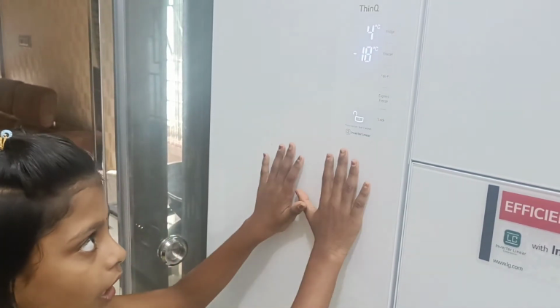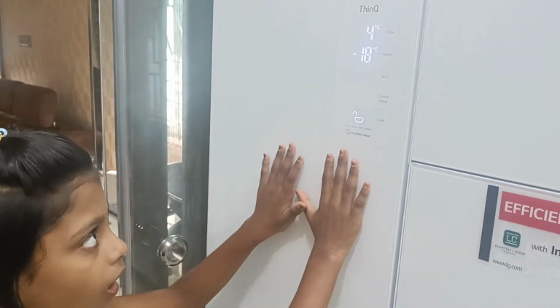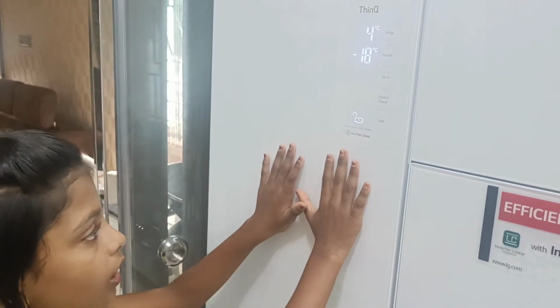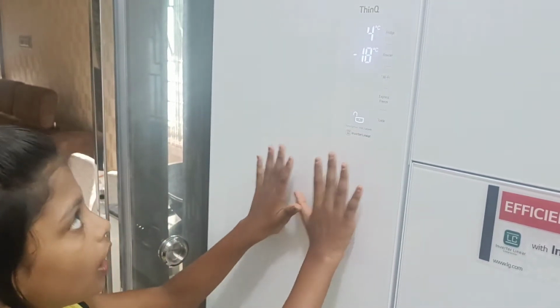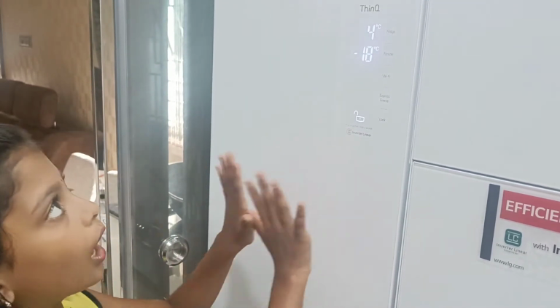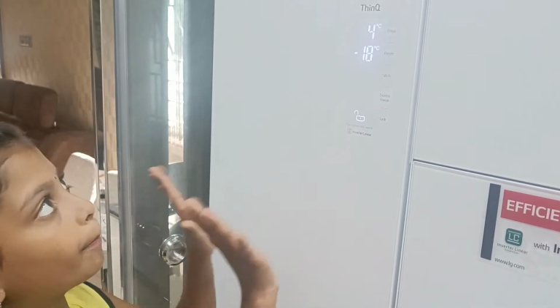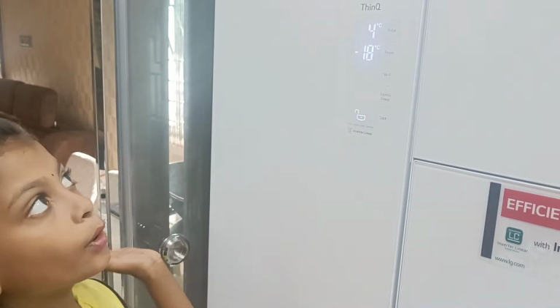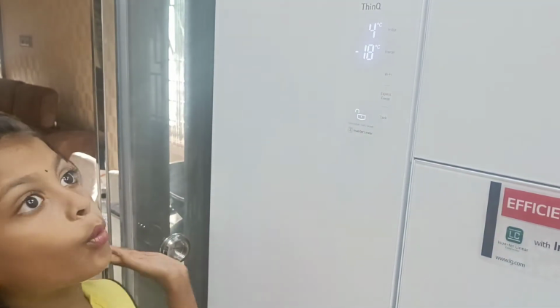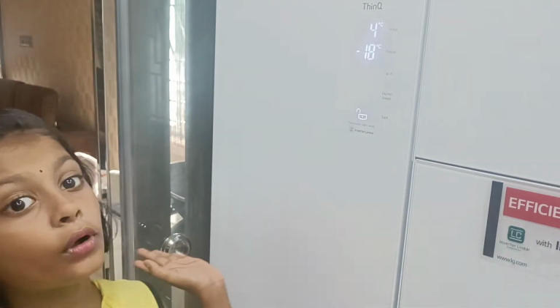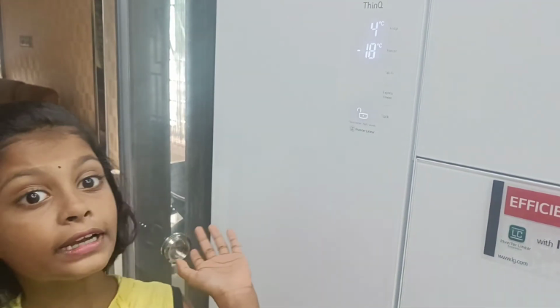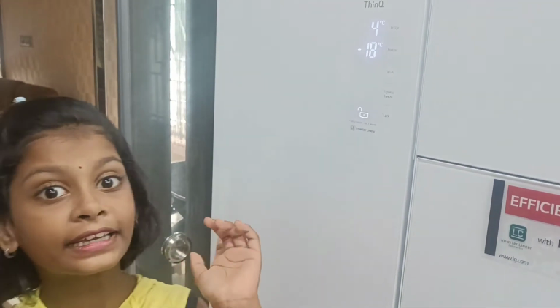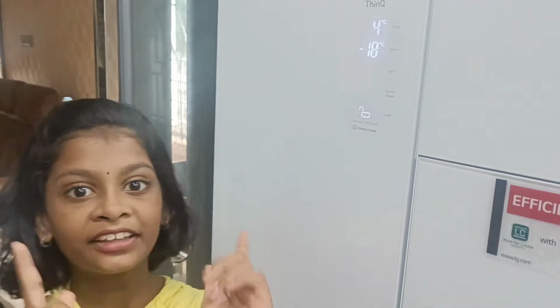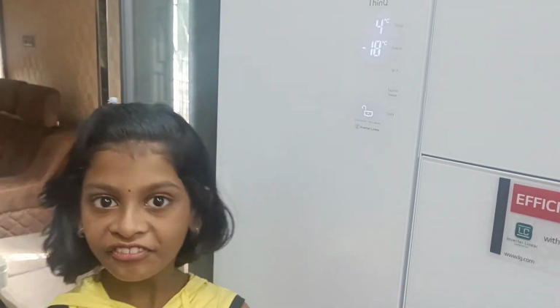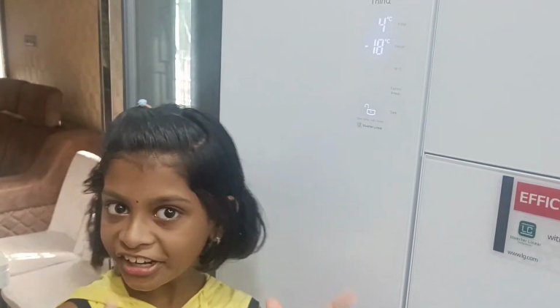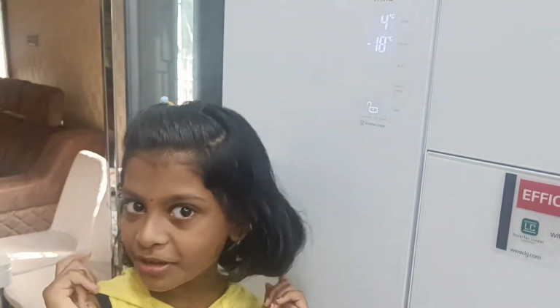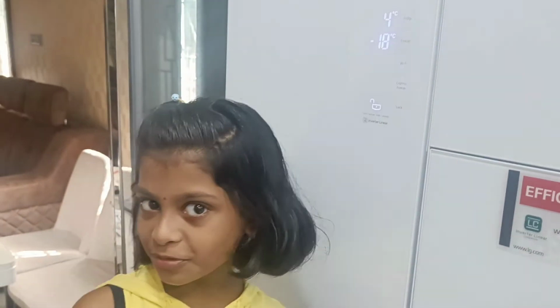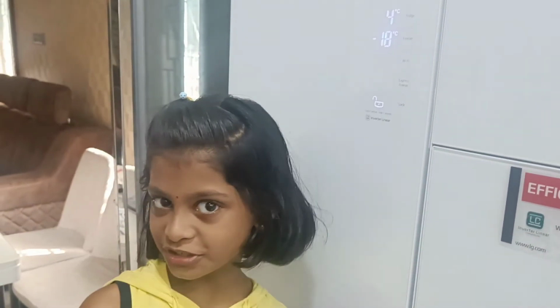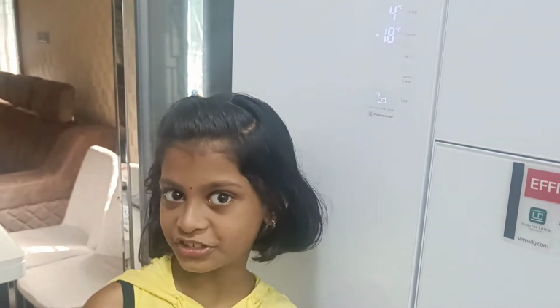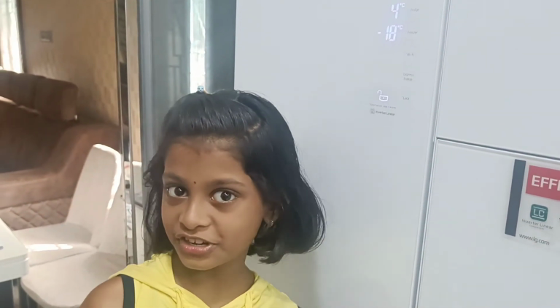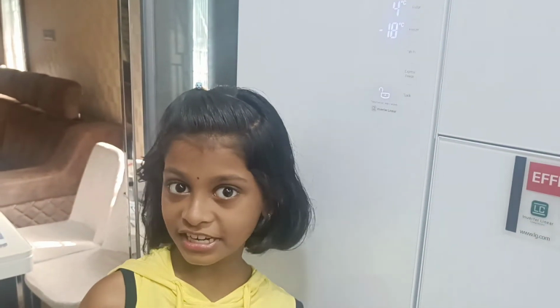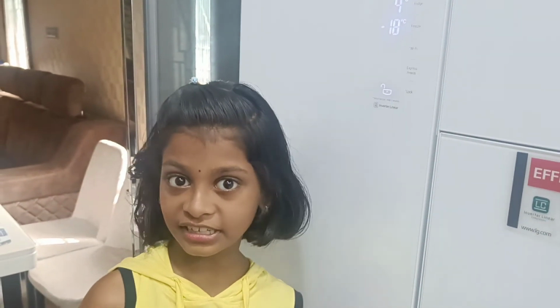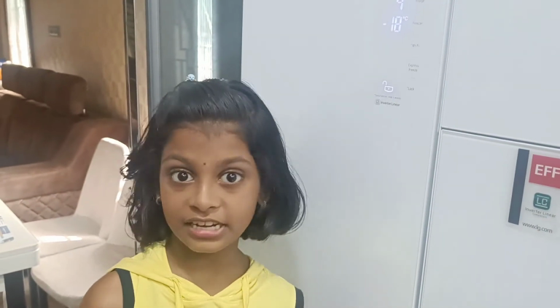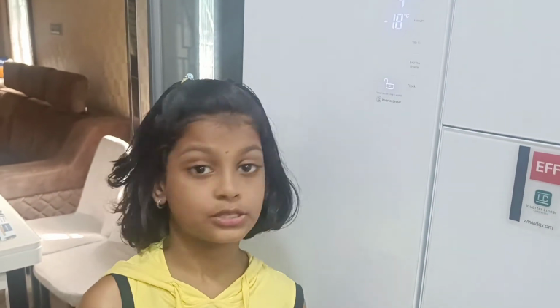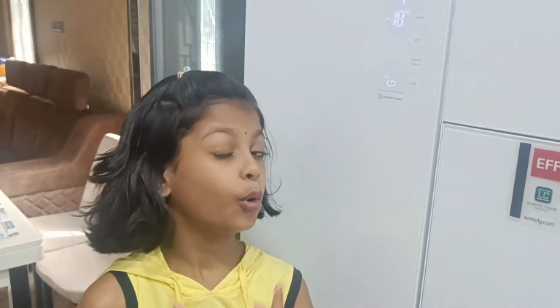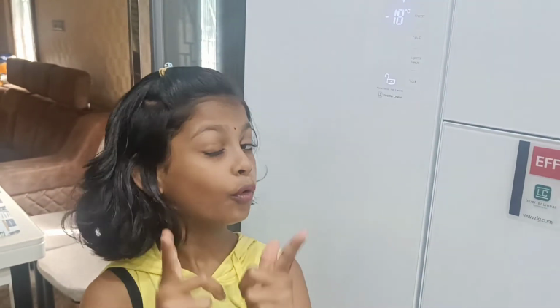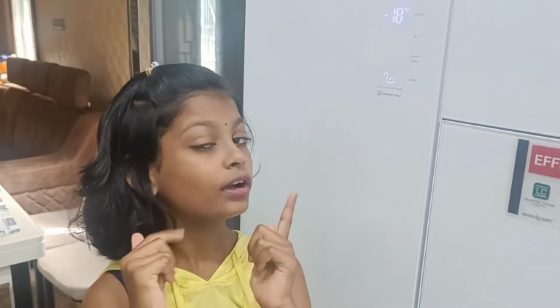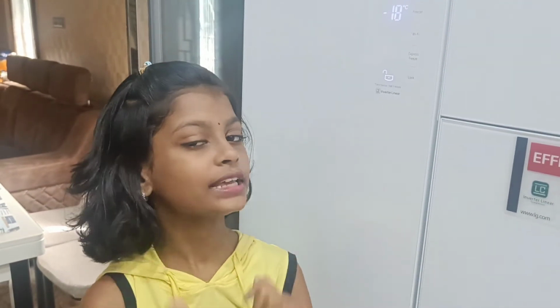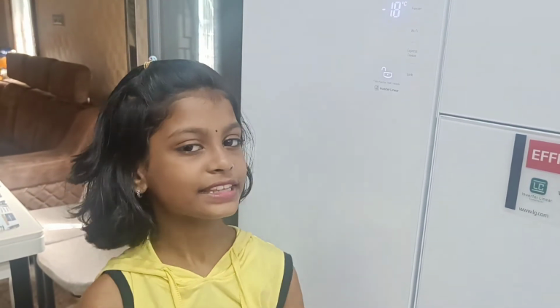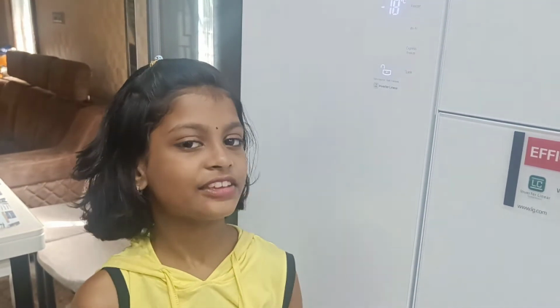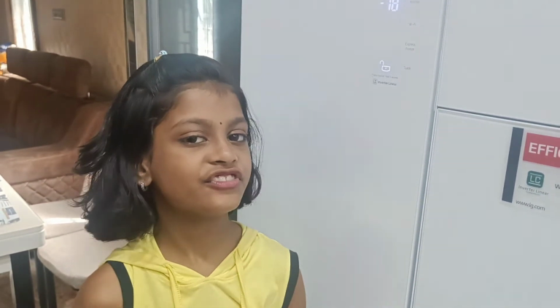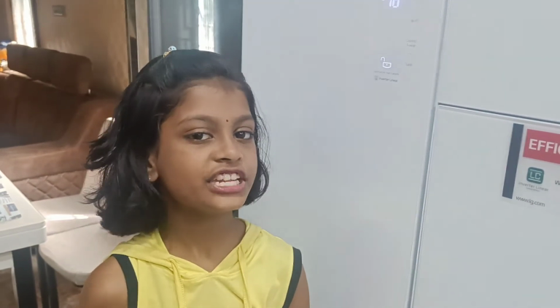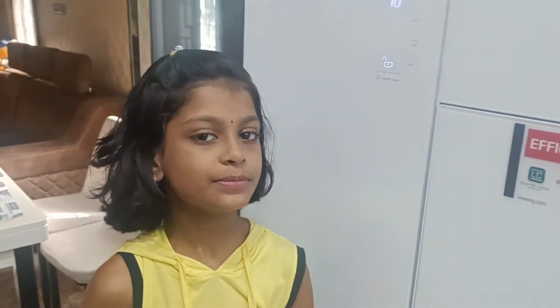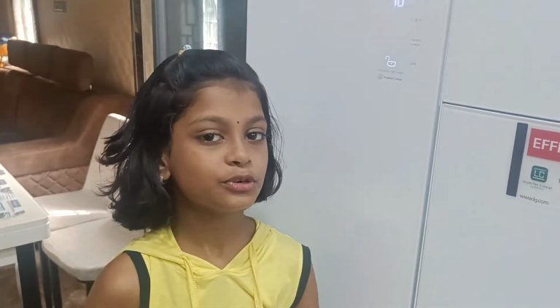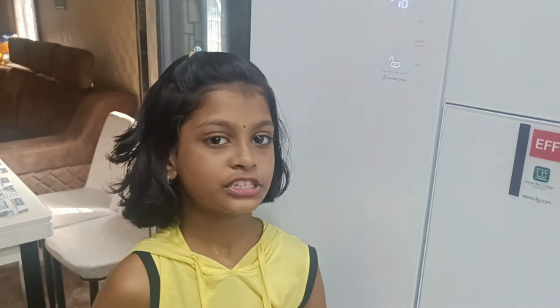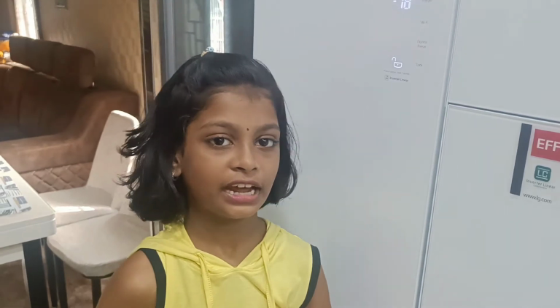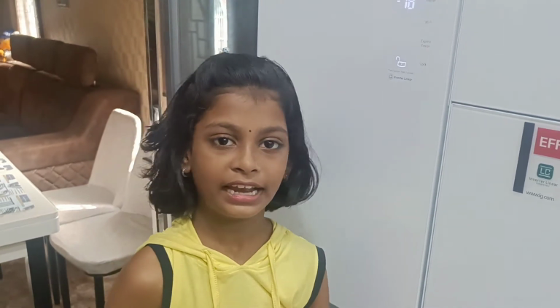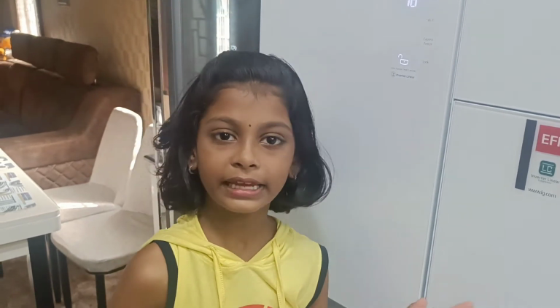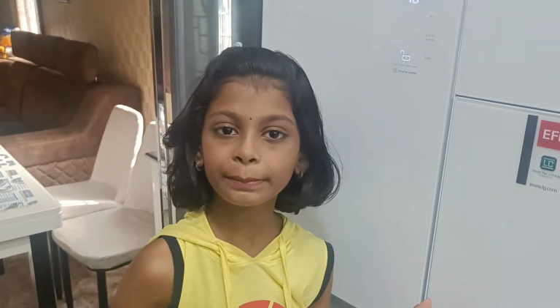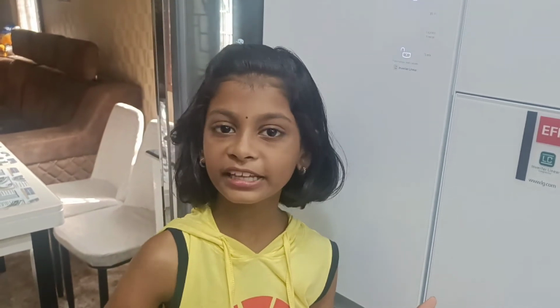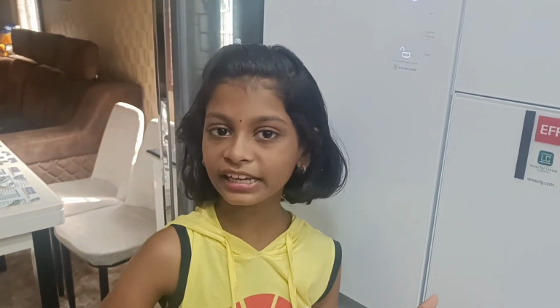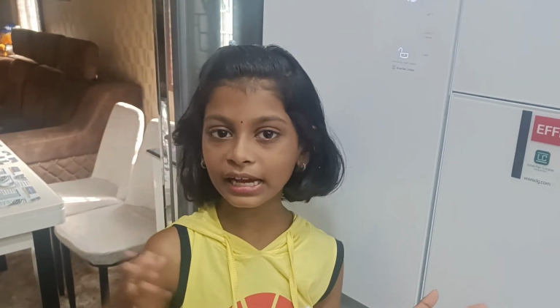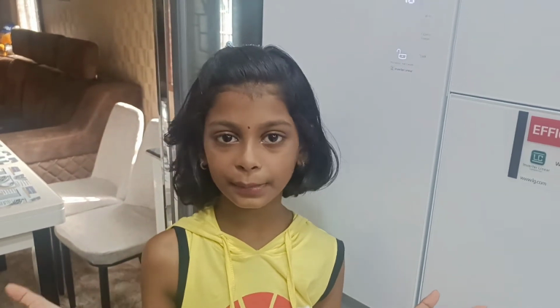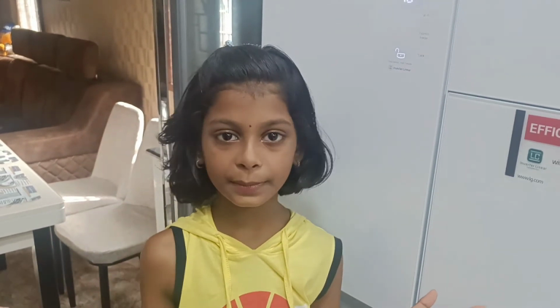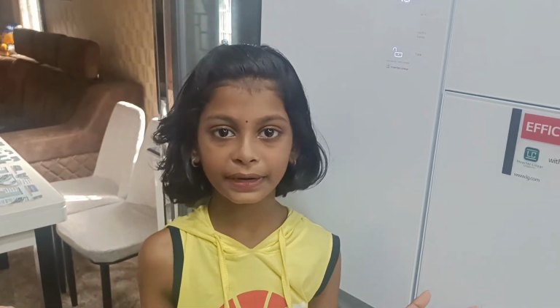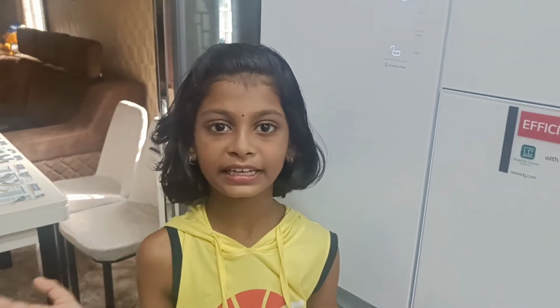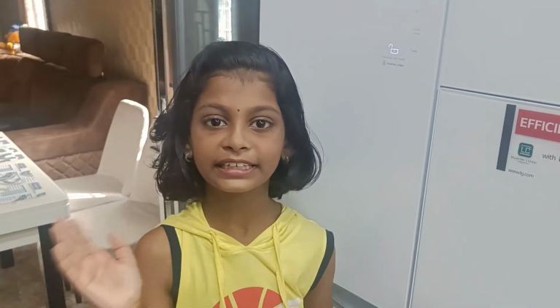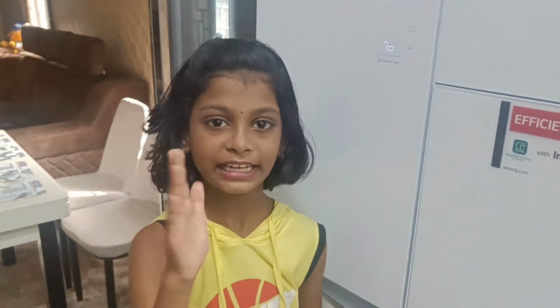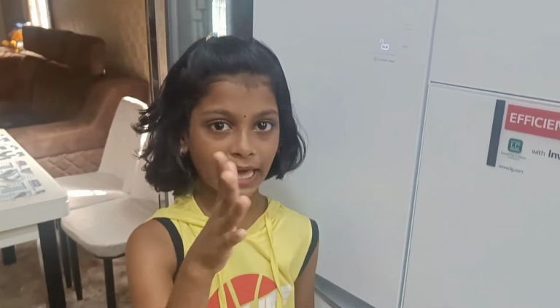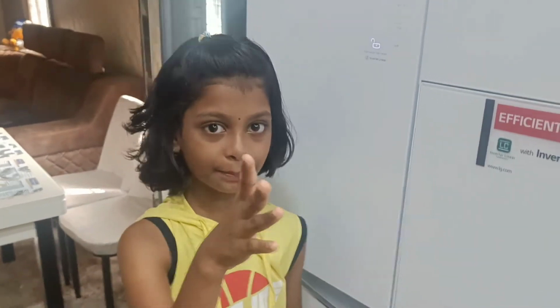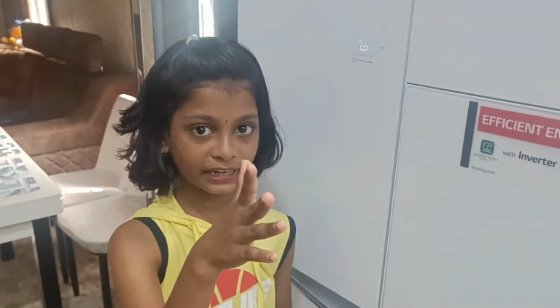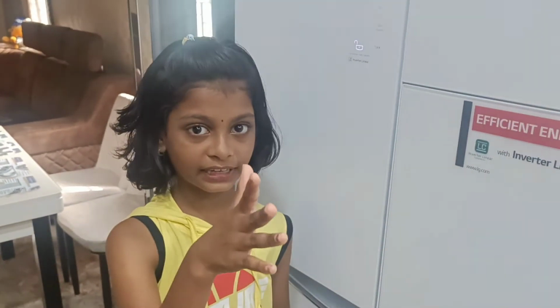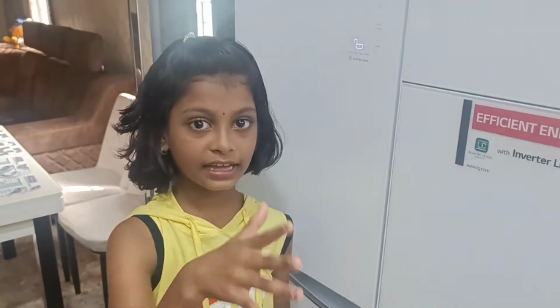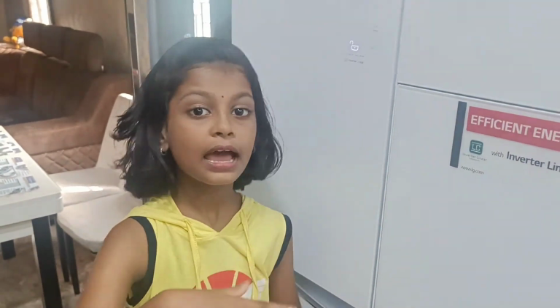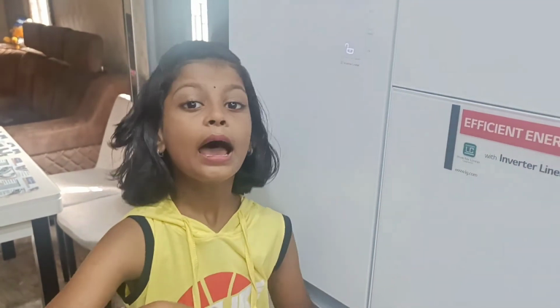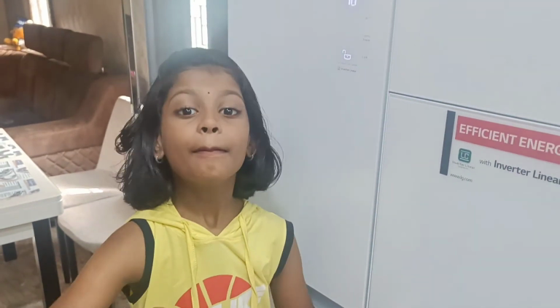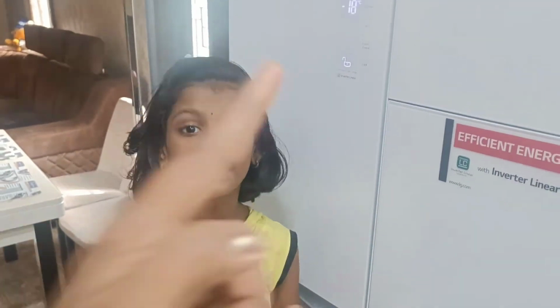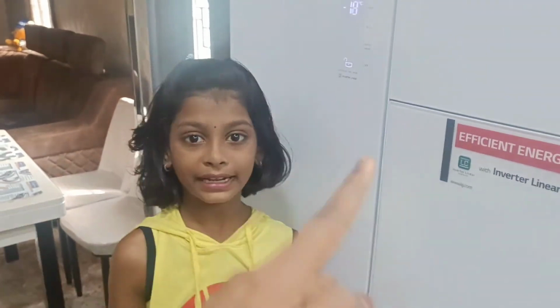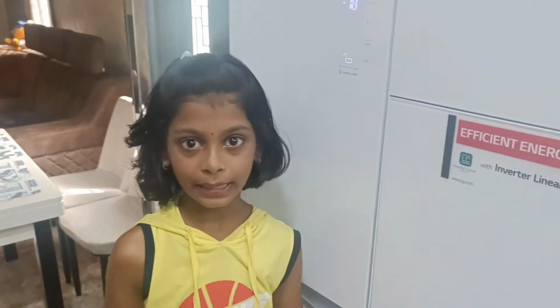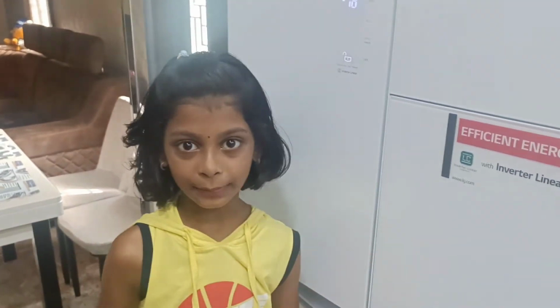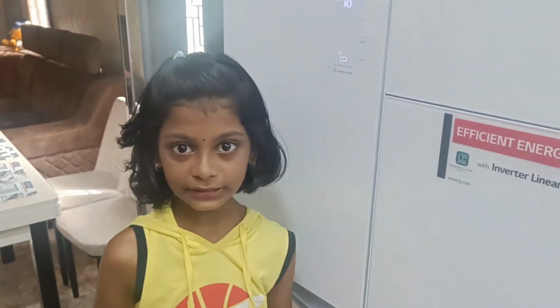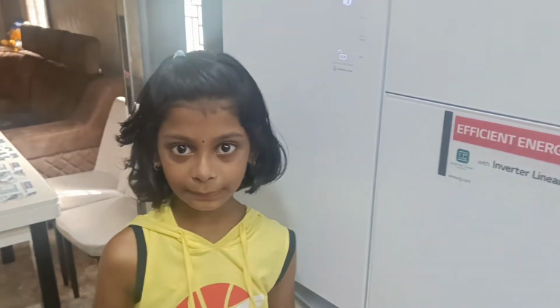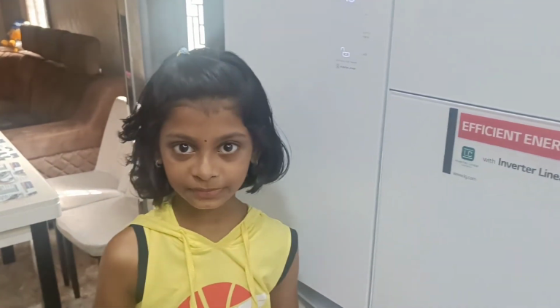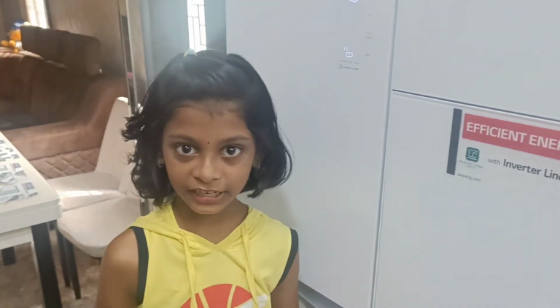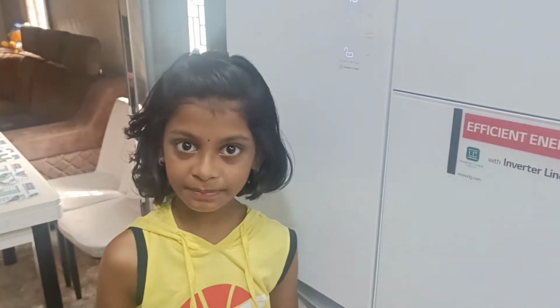This is the video. Please like, comment, and subscribe.